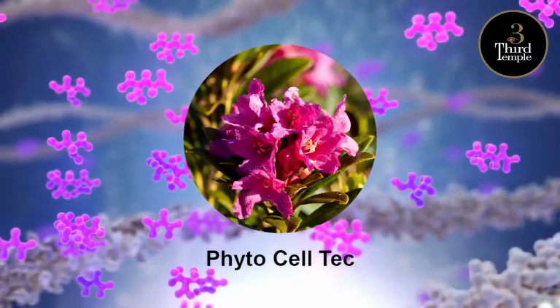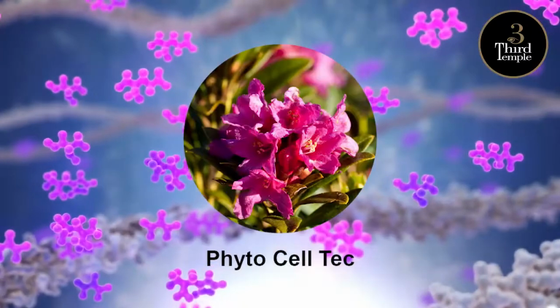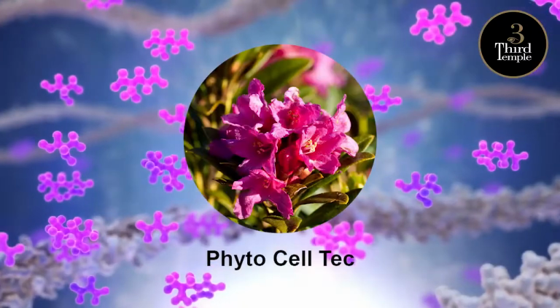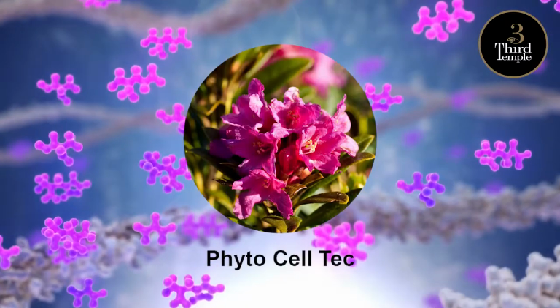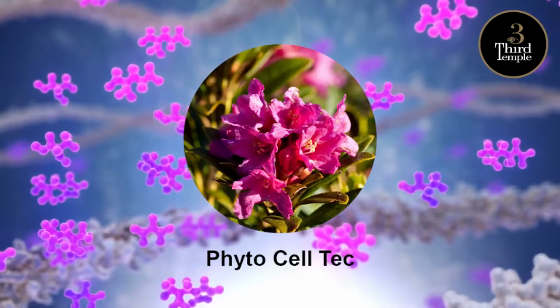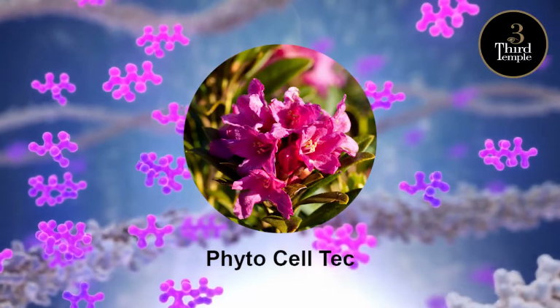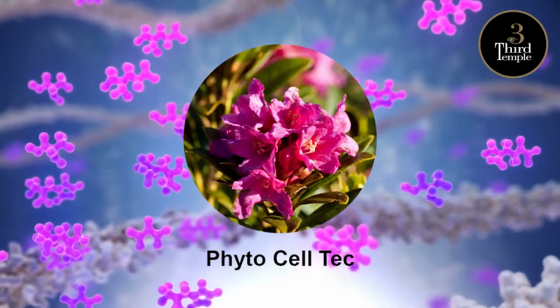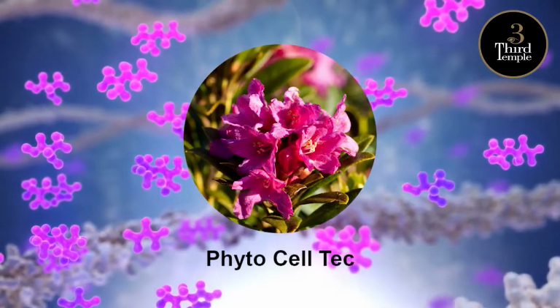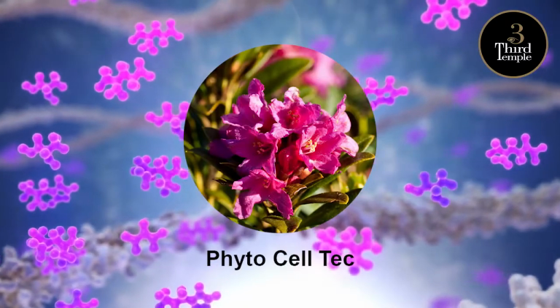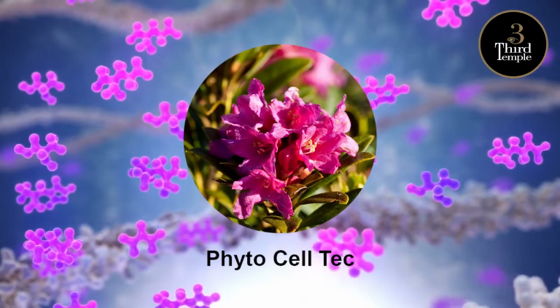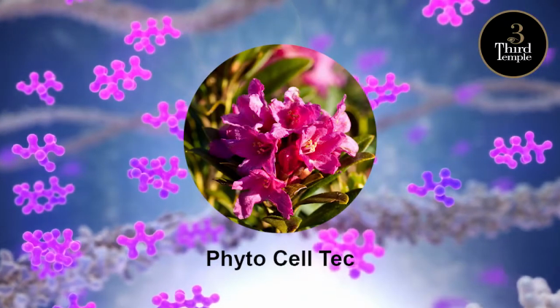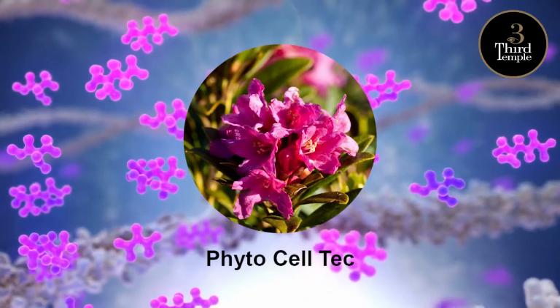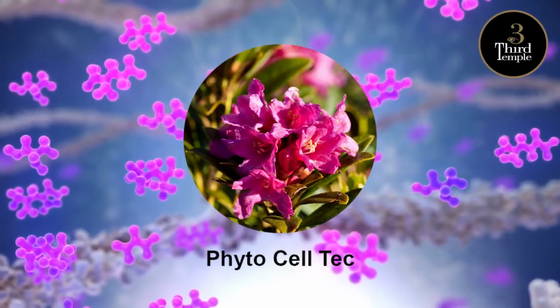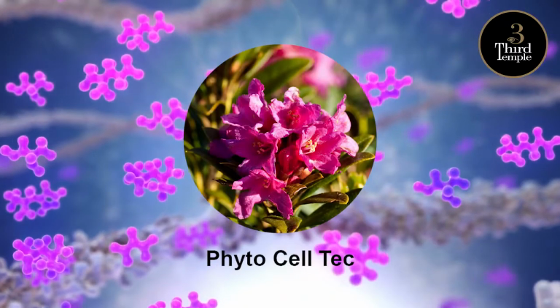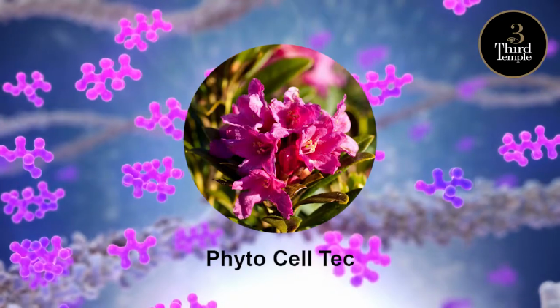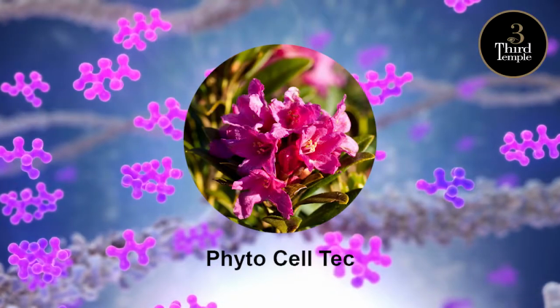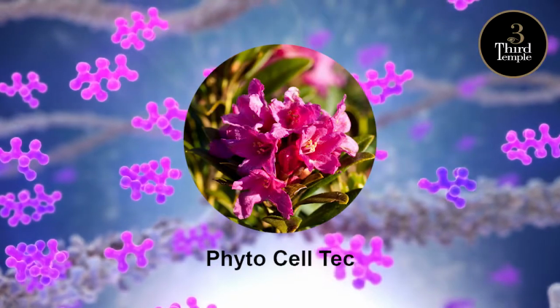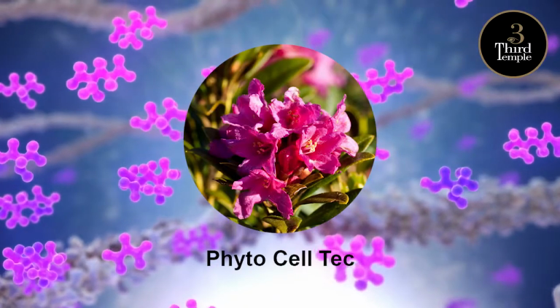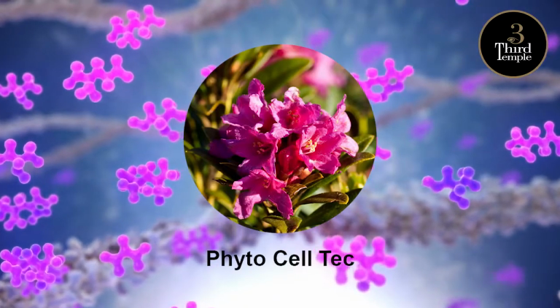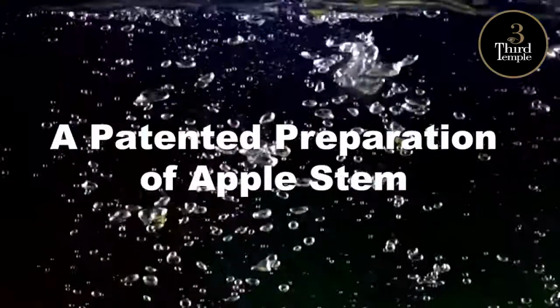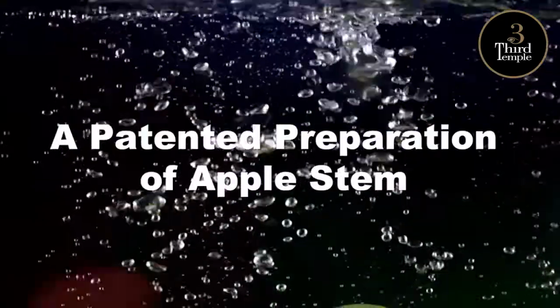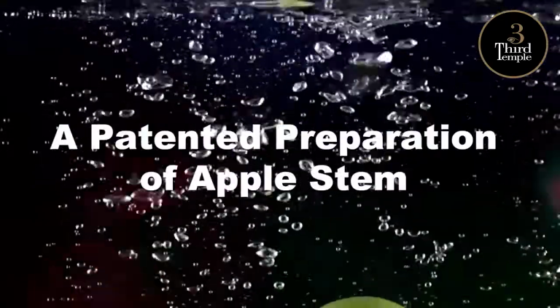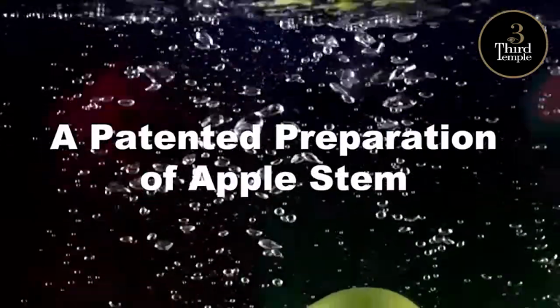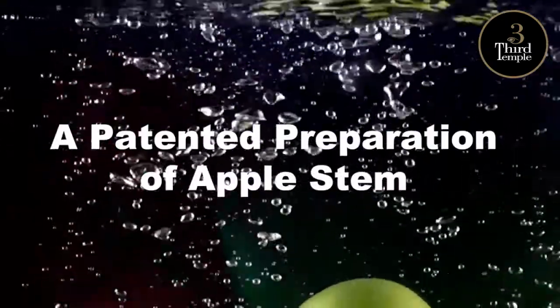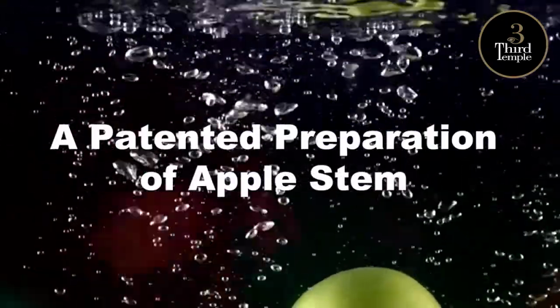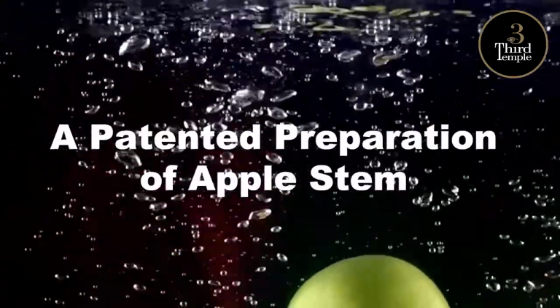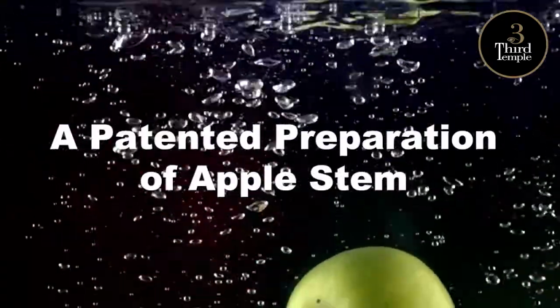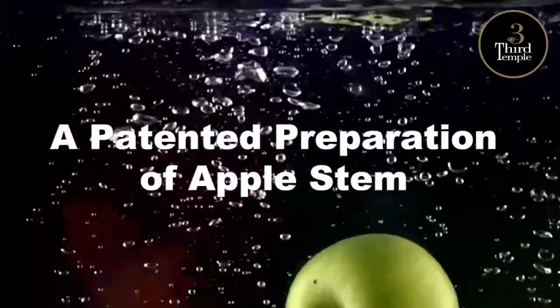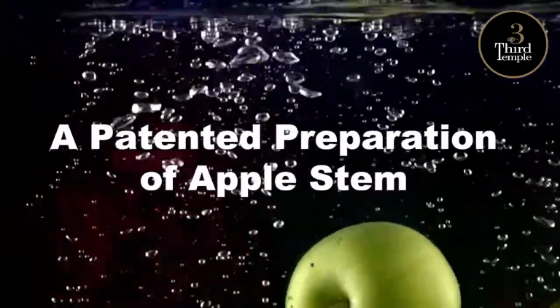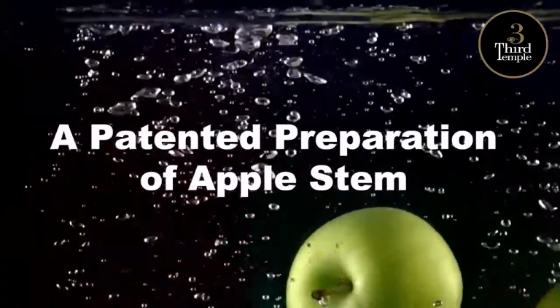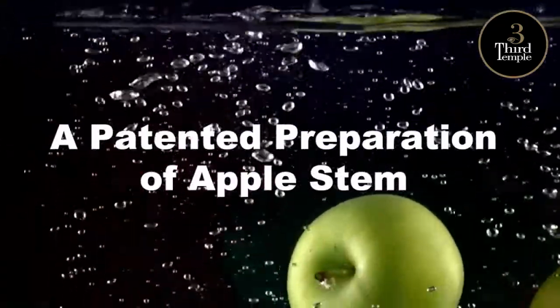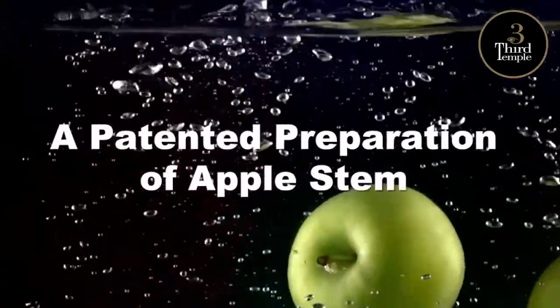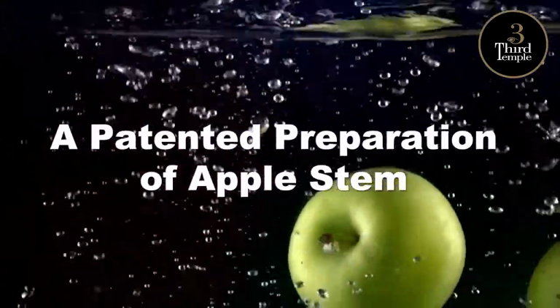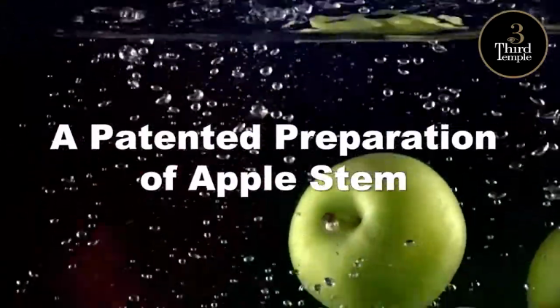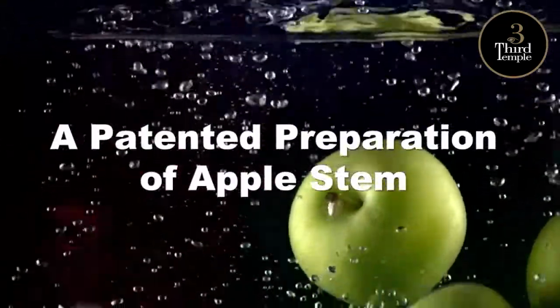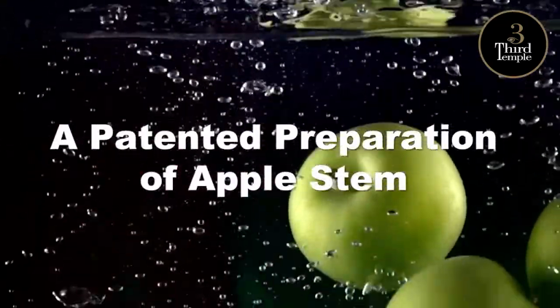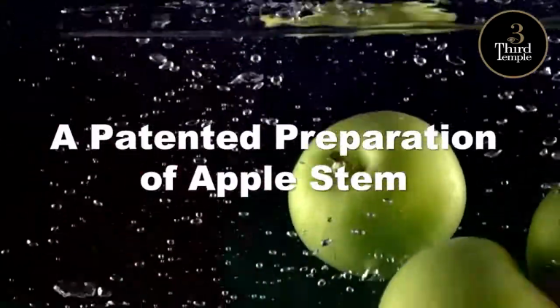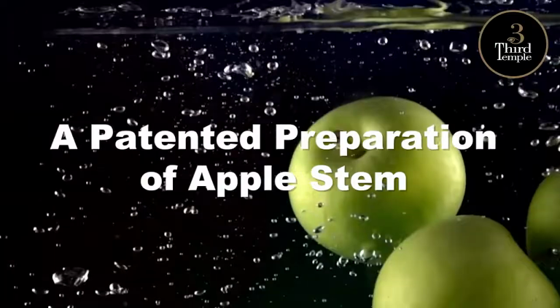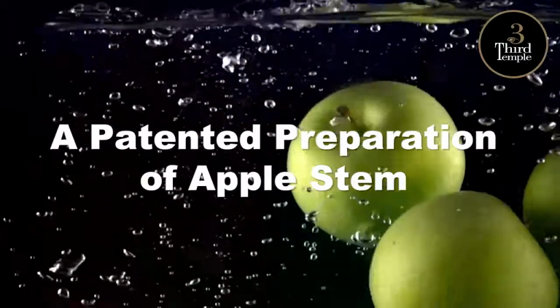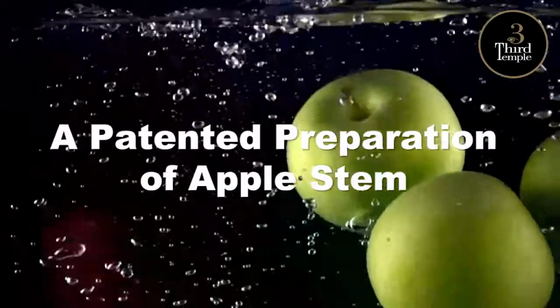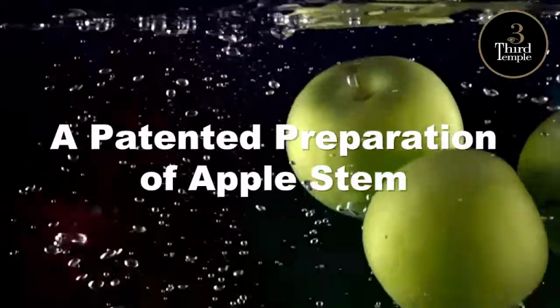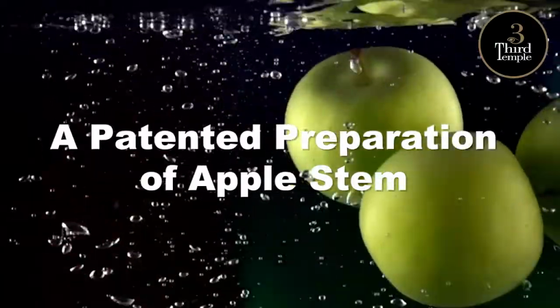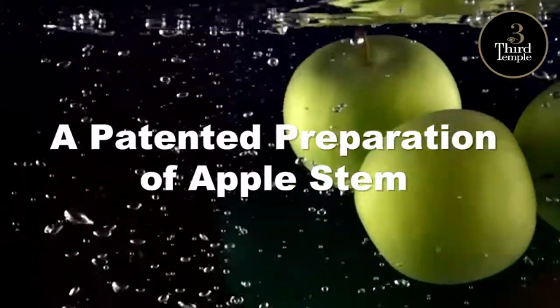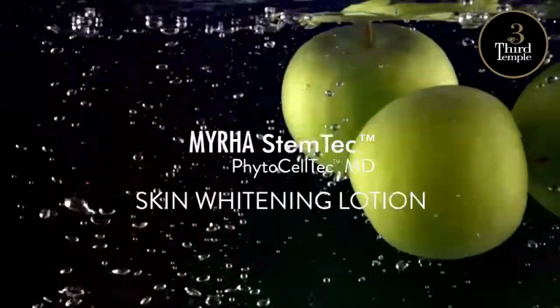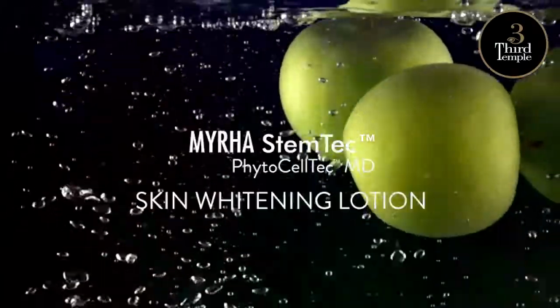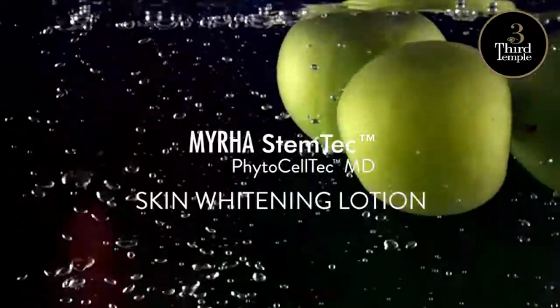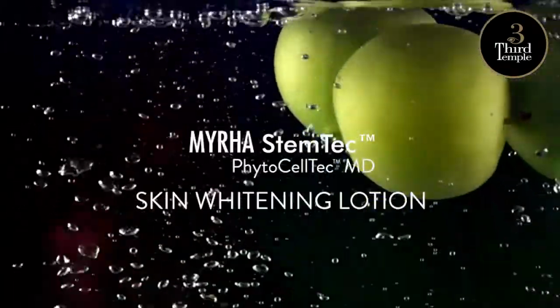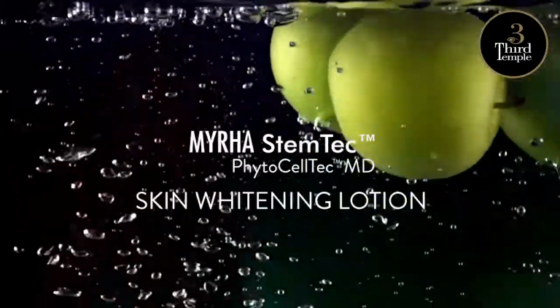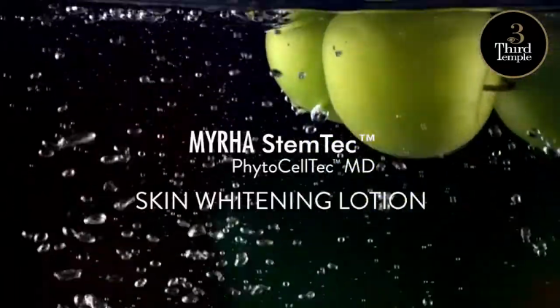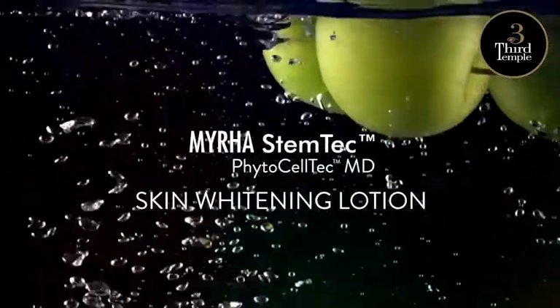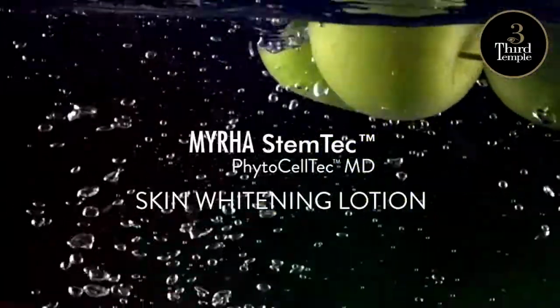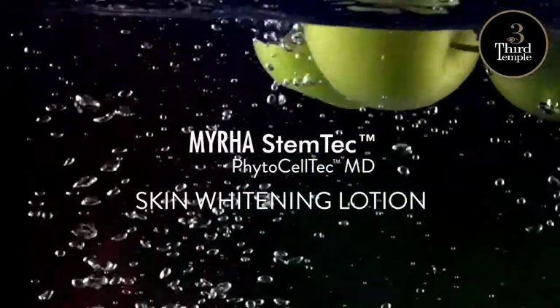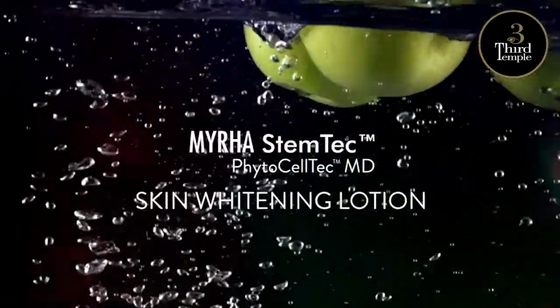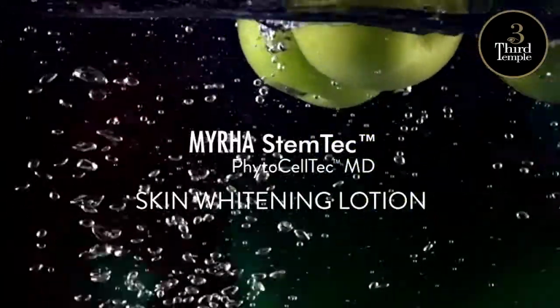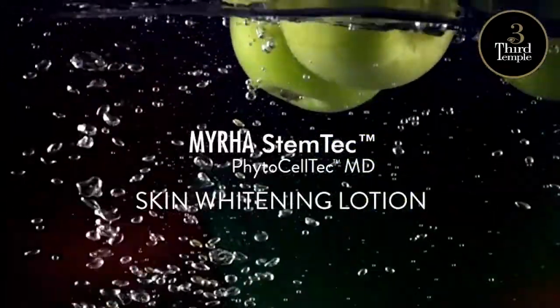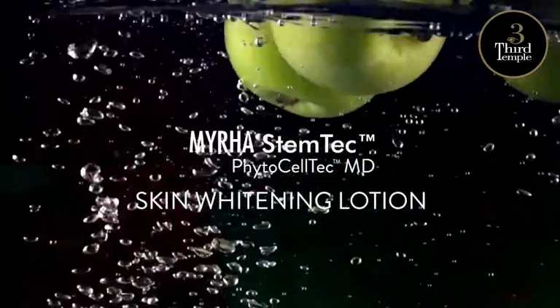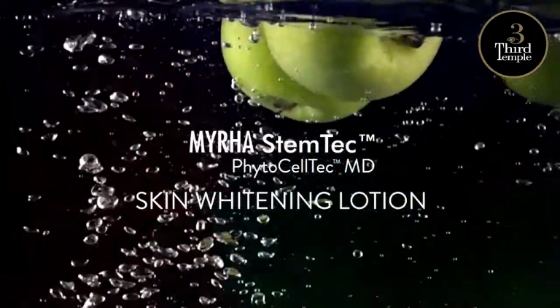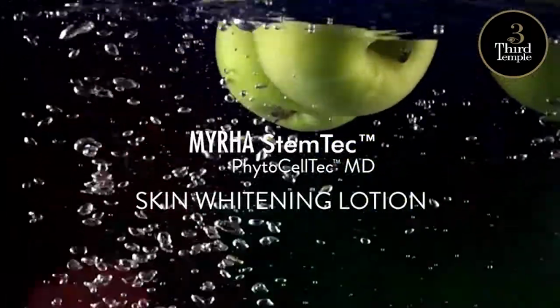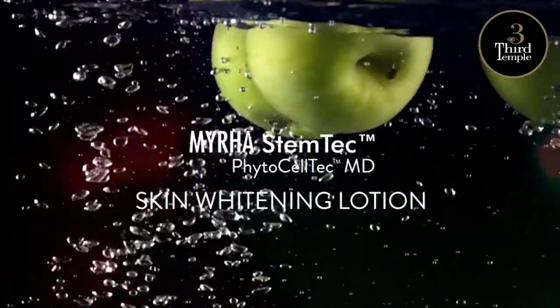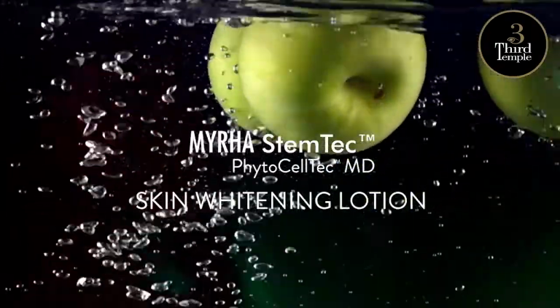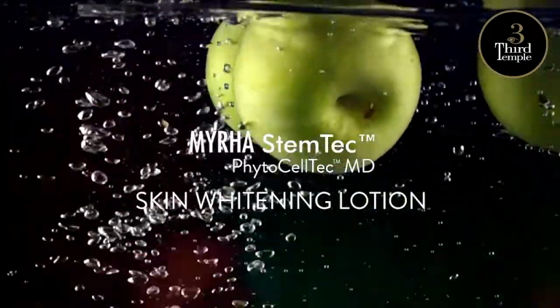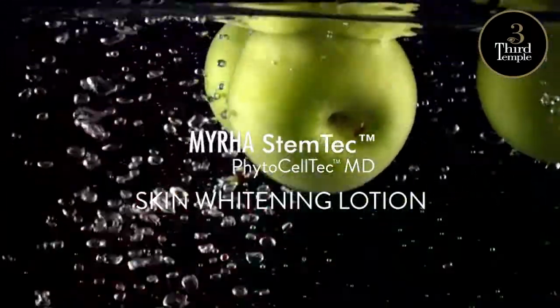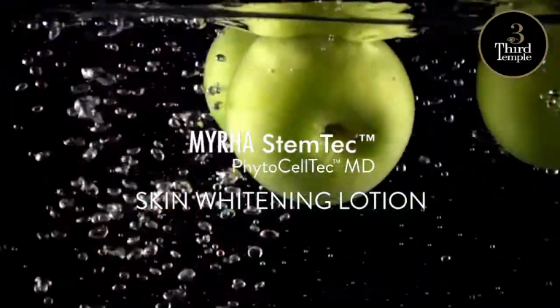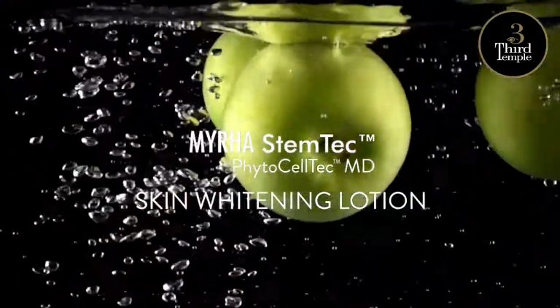Phytoceltec Malus Domestica, a patented preparation of Apple Stem to ensure longevity of skin cells.